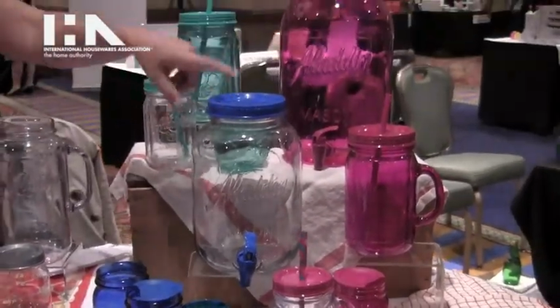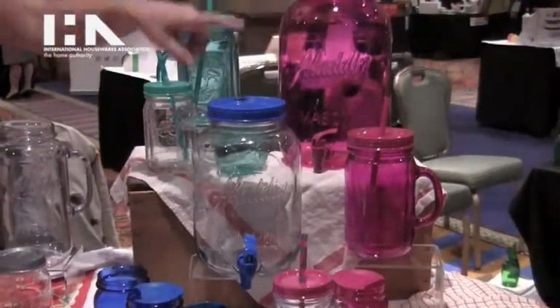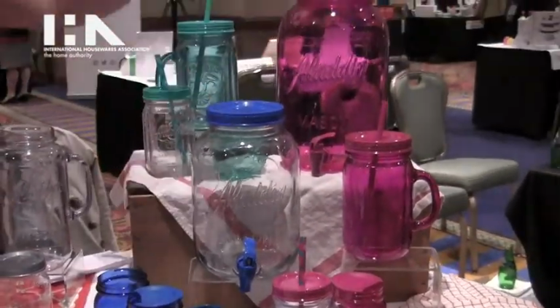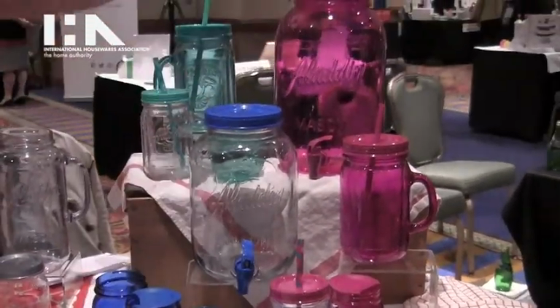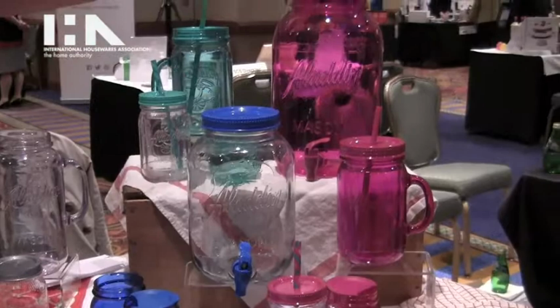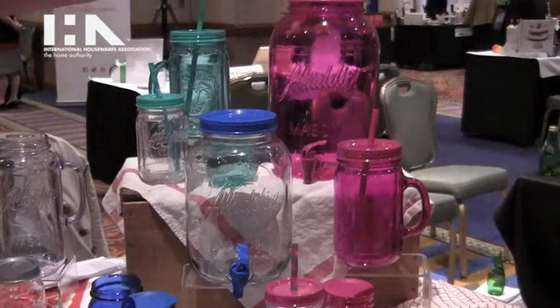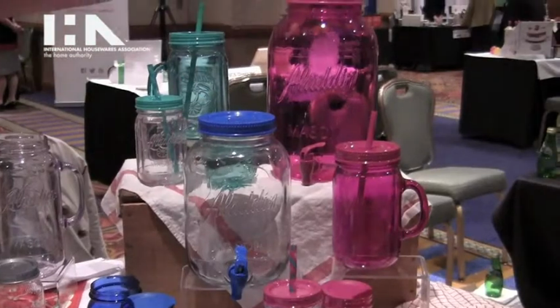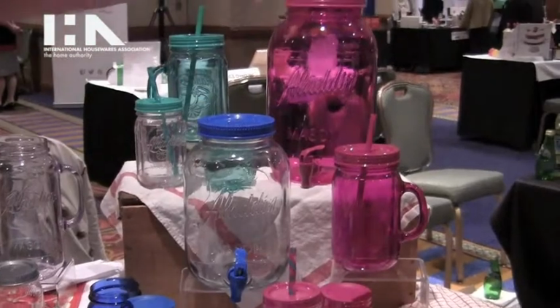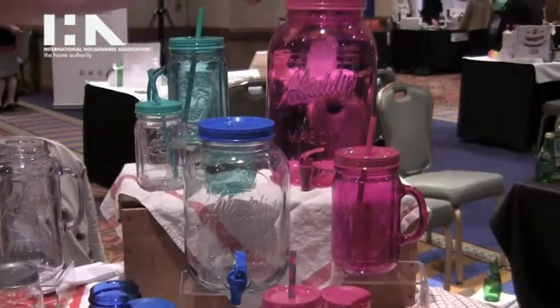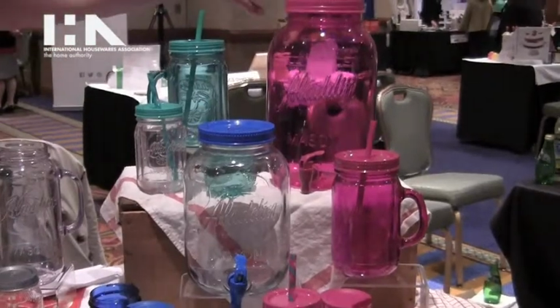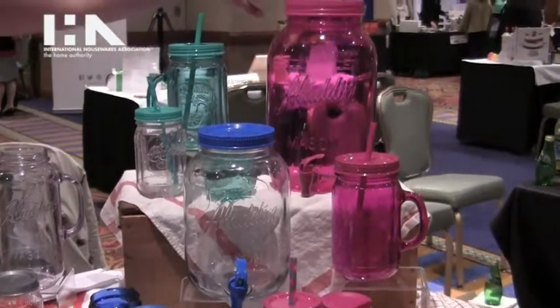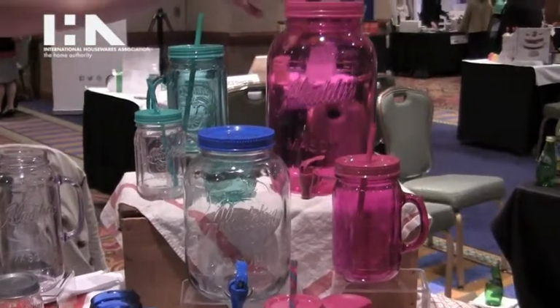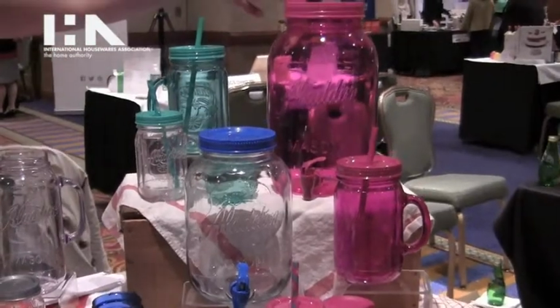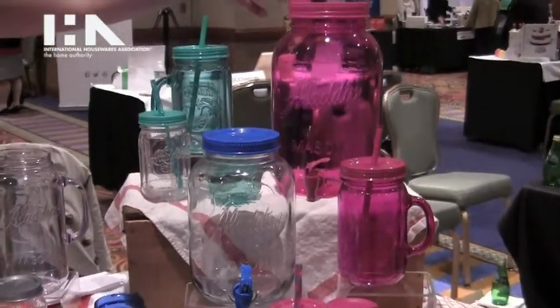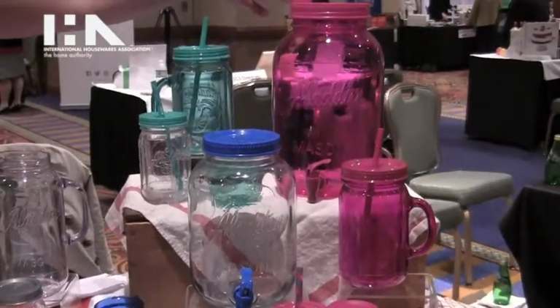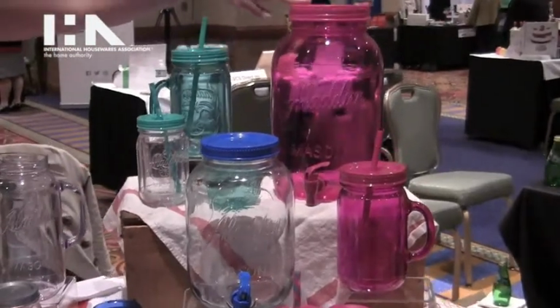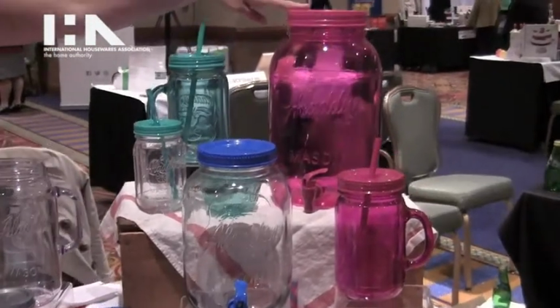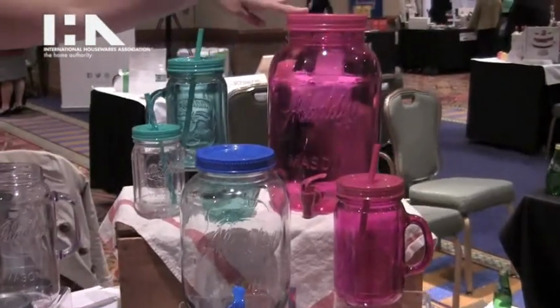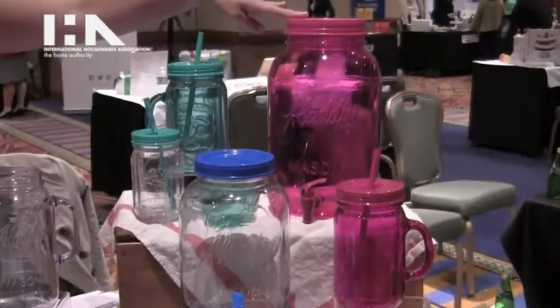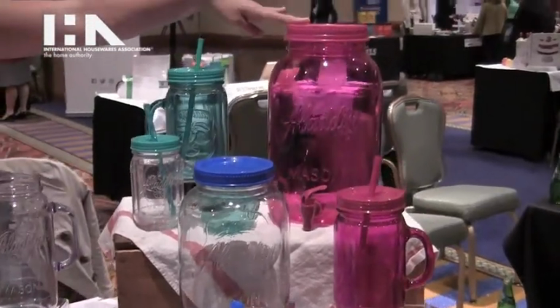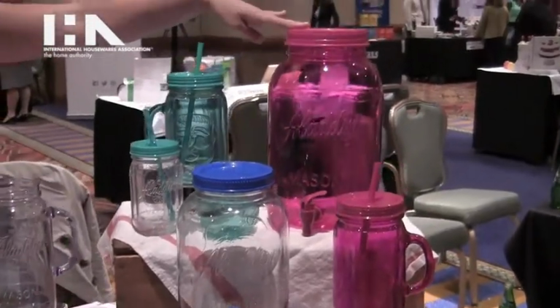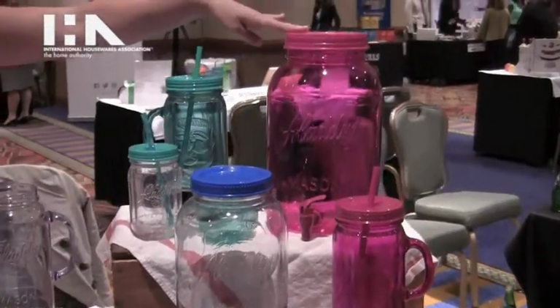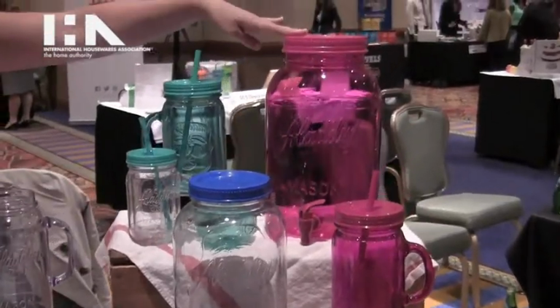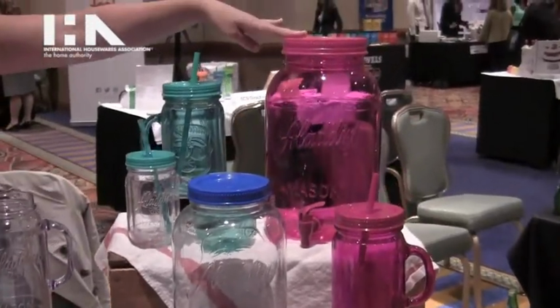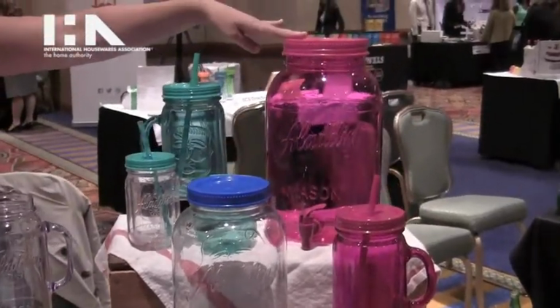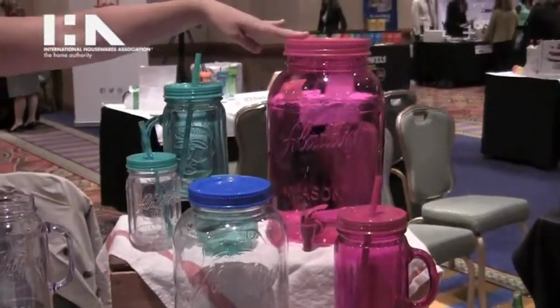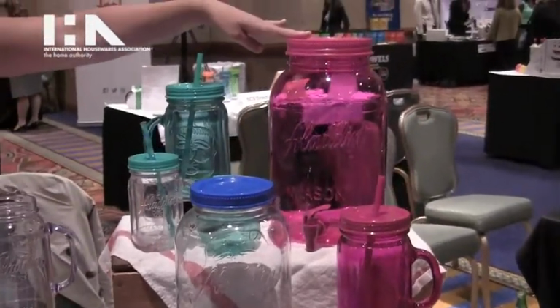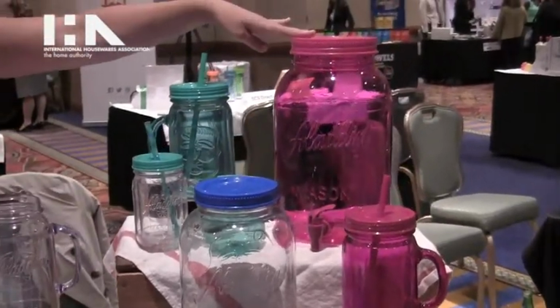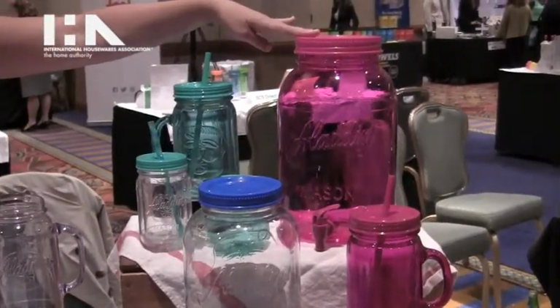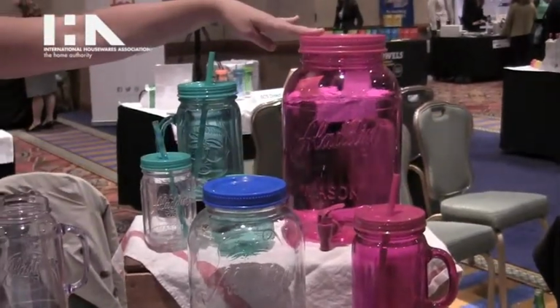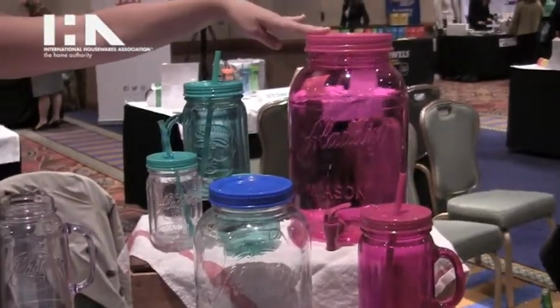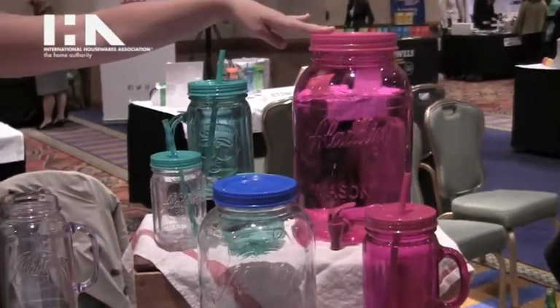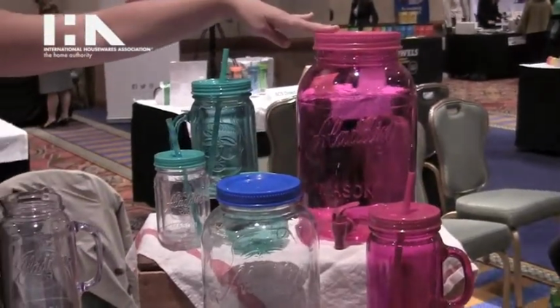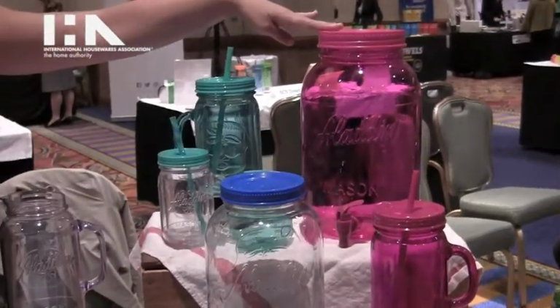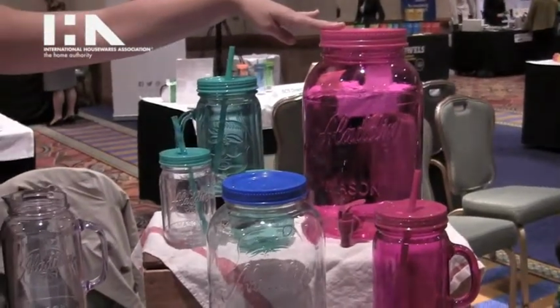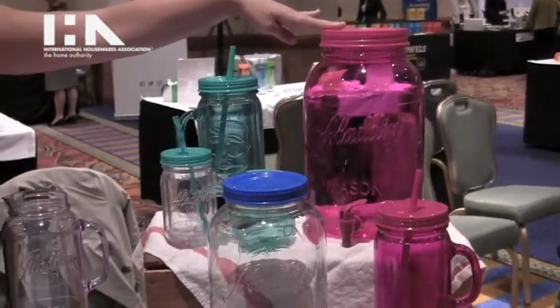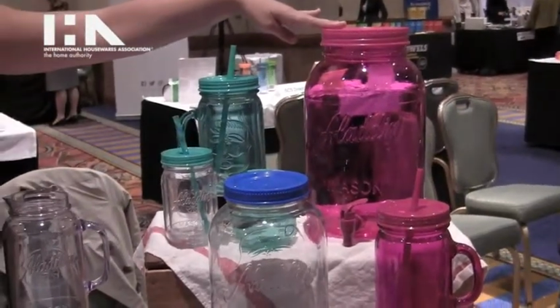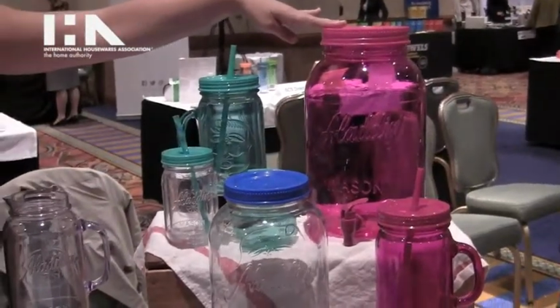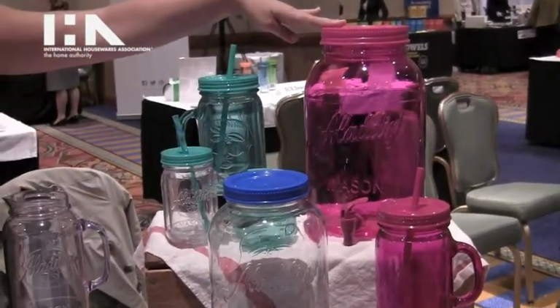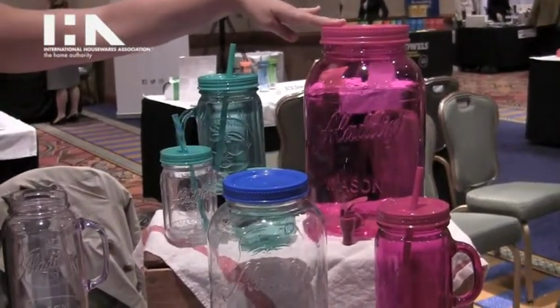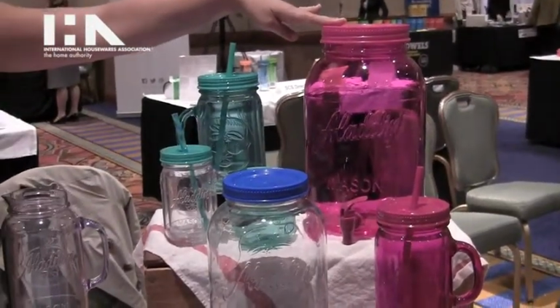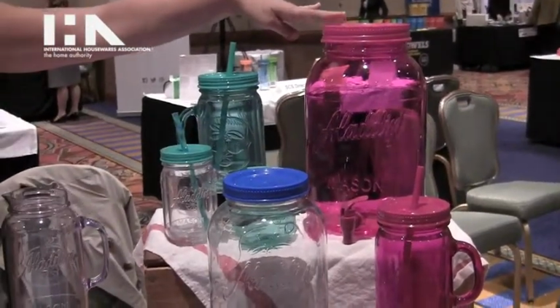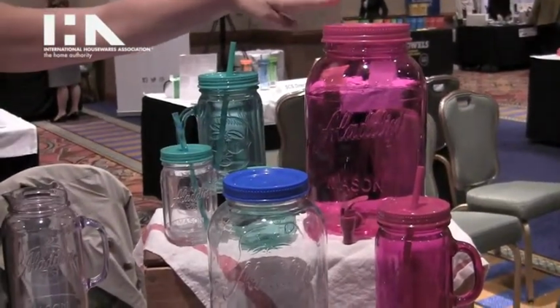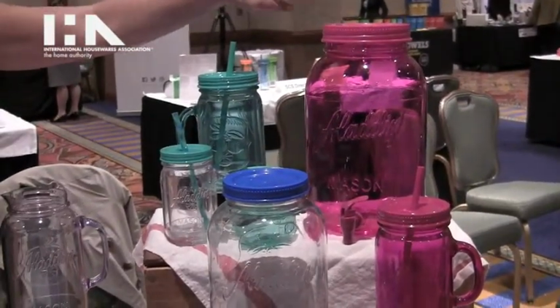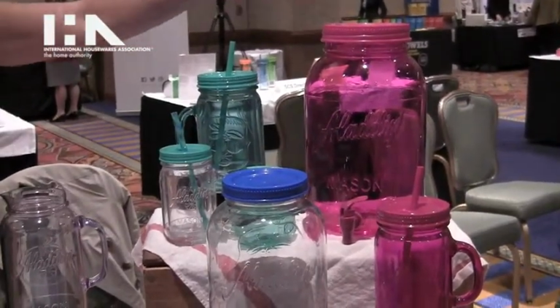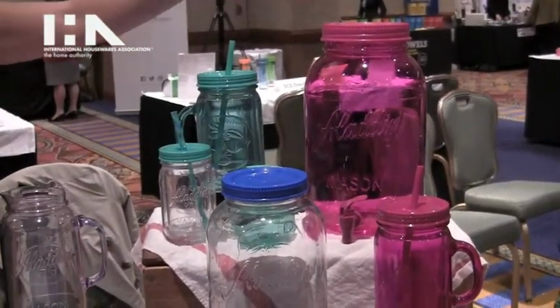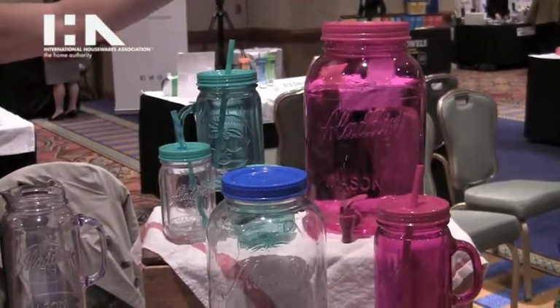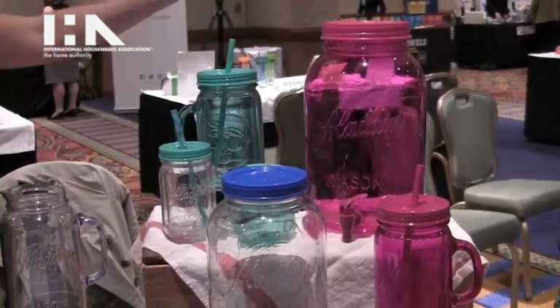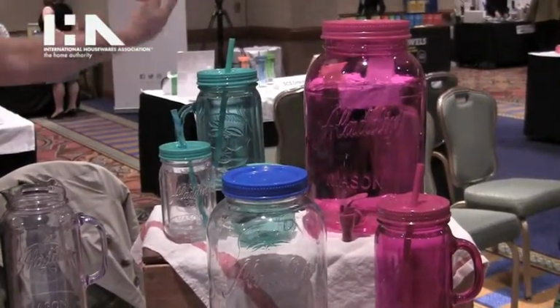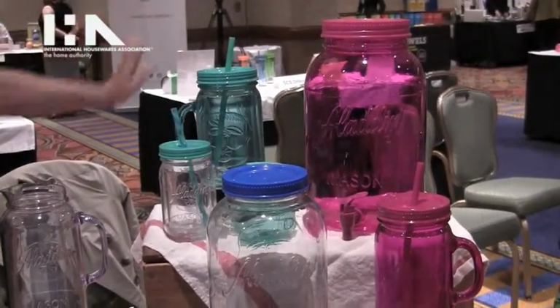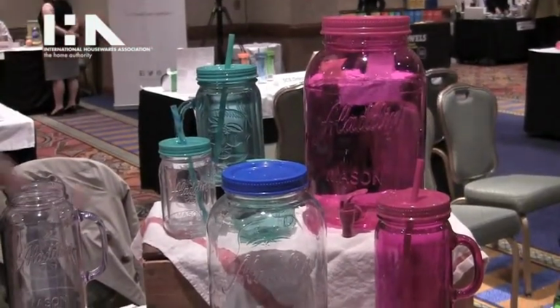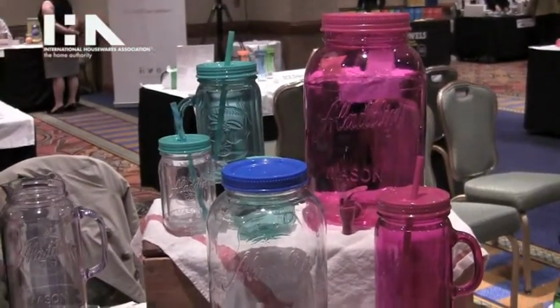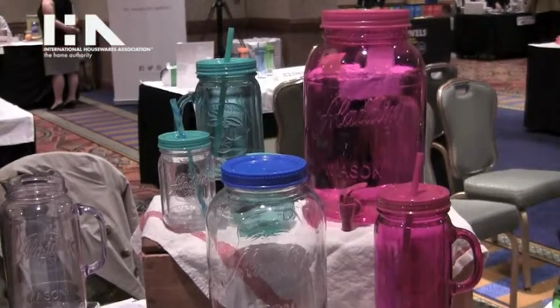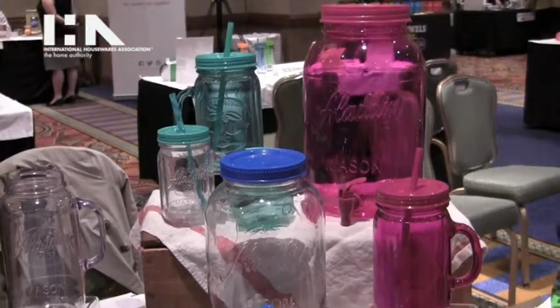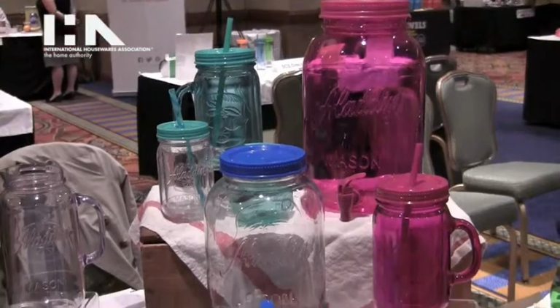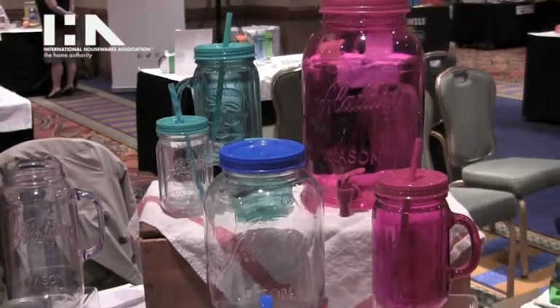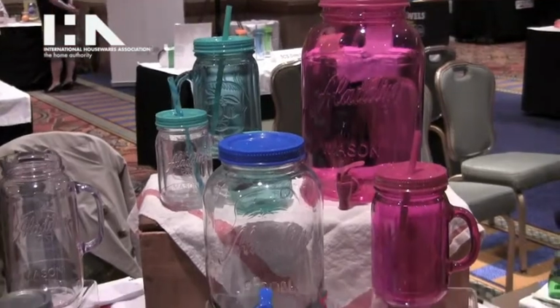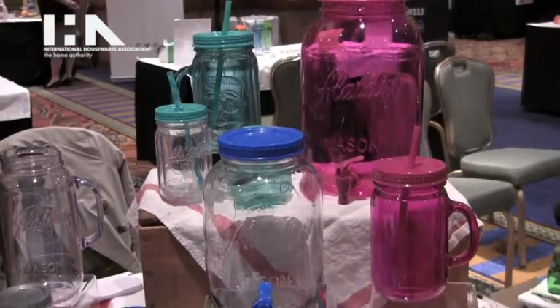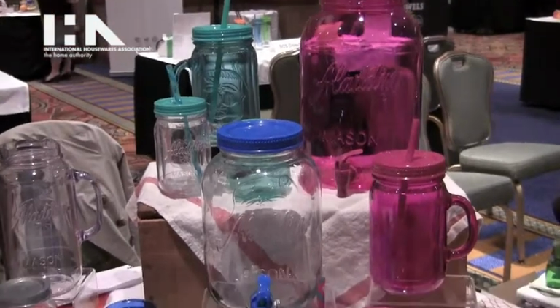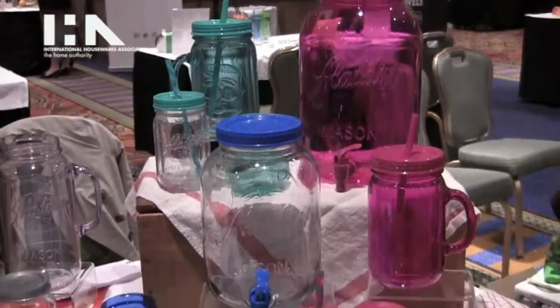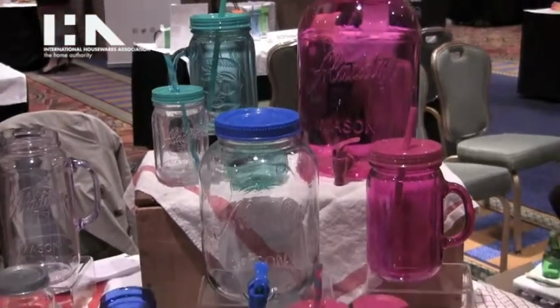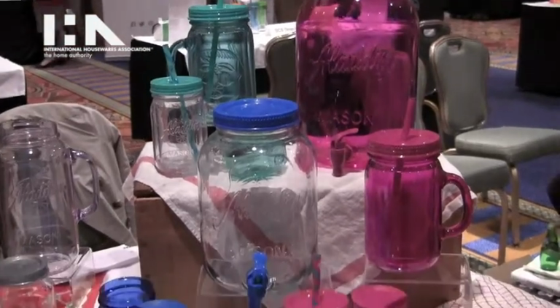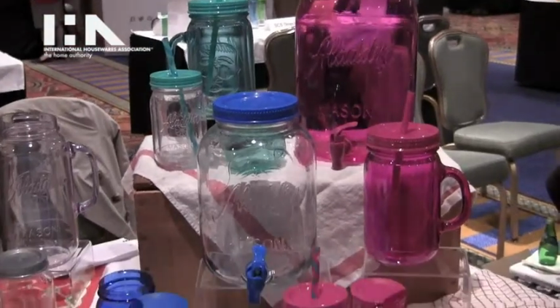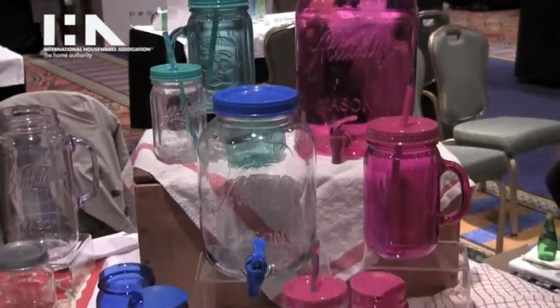There's also a two-gallon version of the dispenser in BPA-free plastic. All available at Walmart in January of 2014.